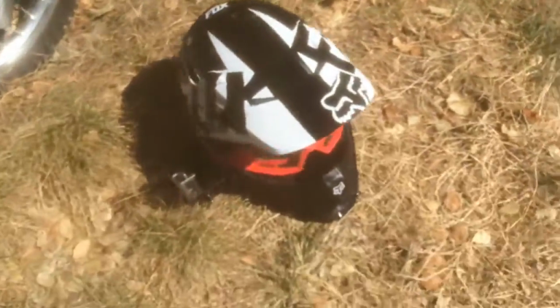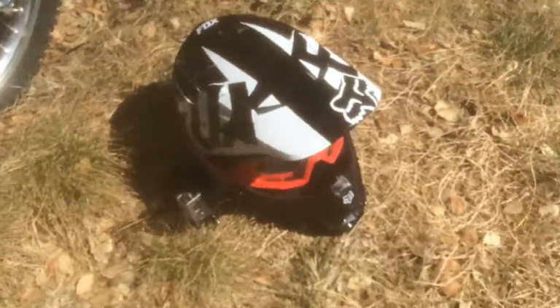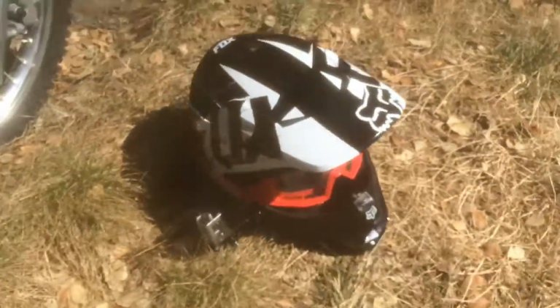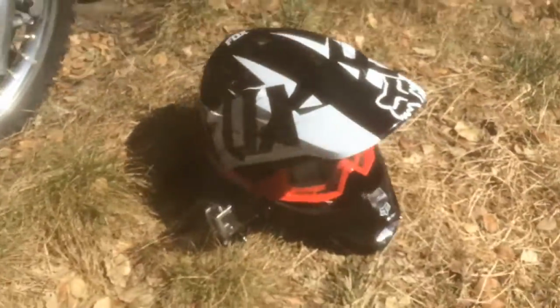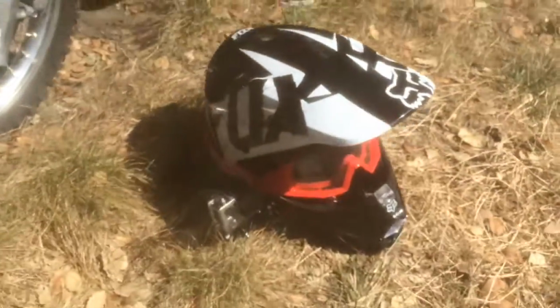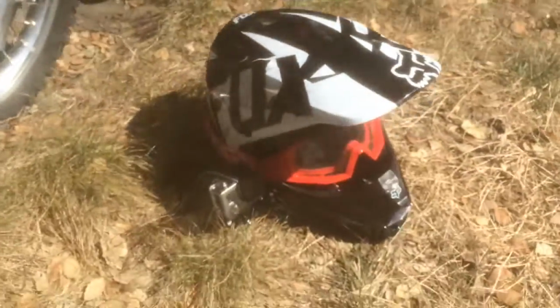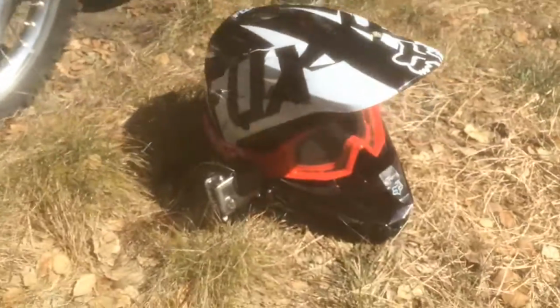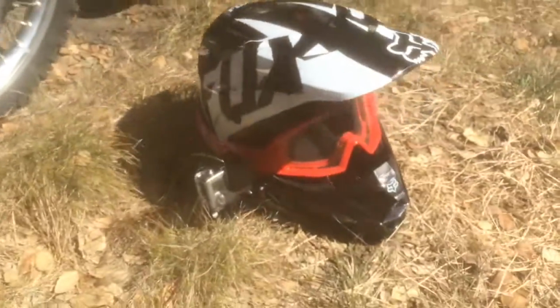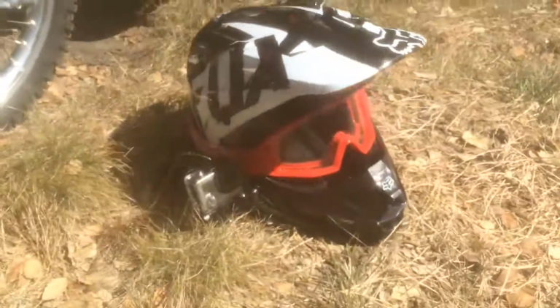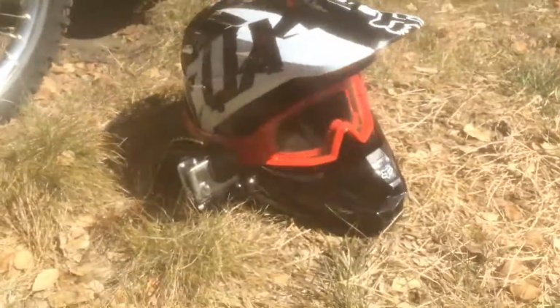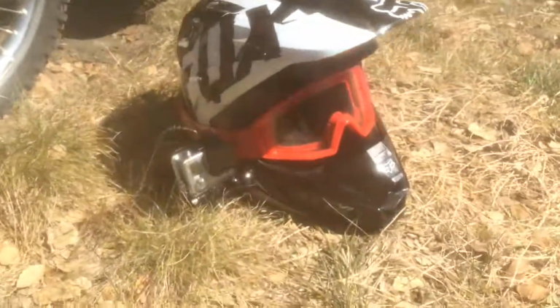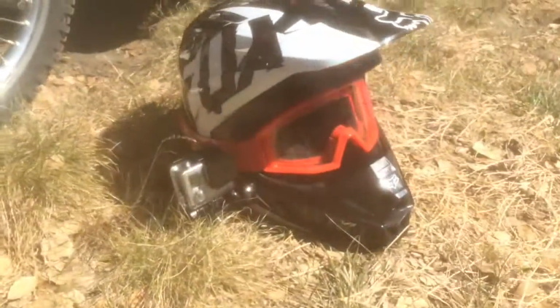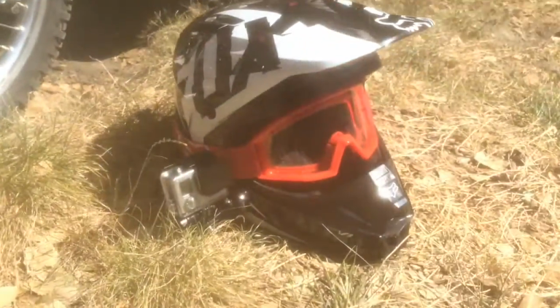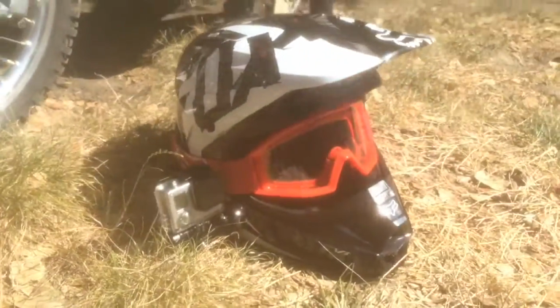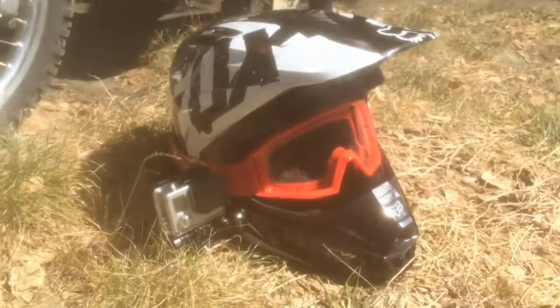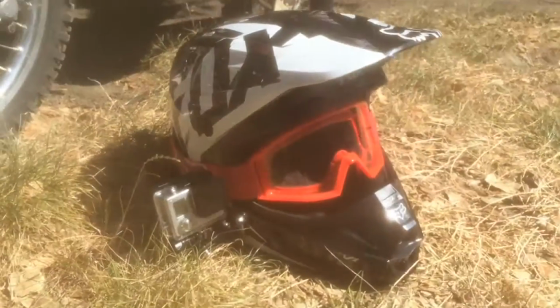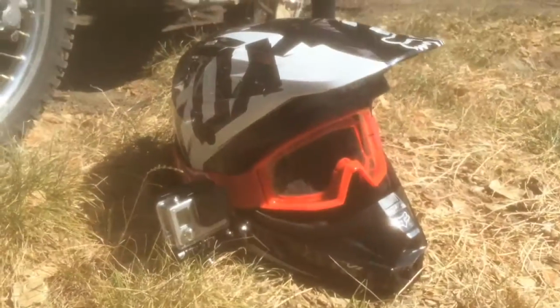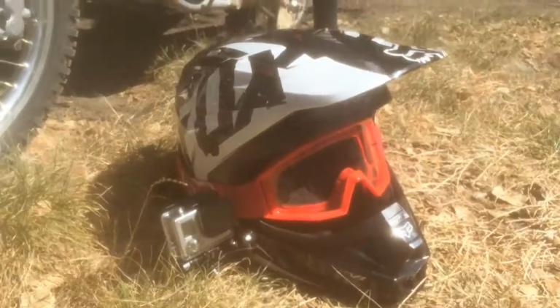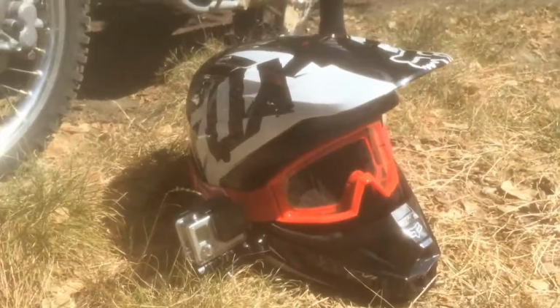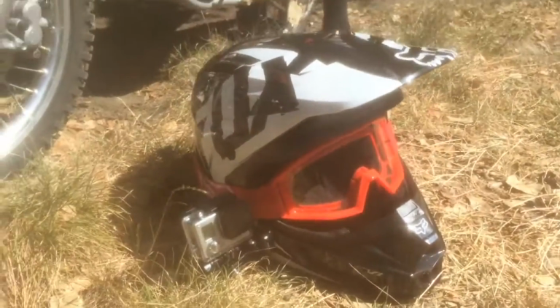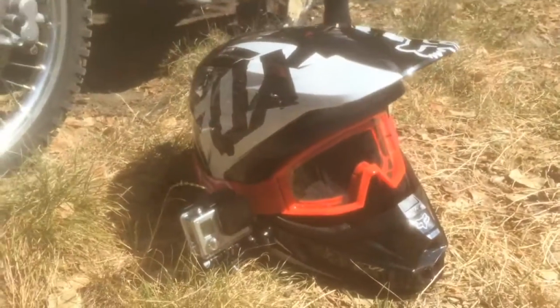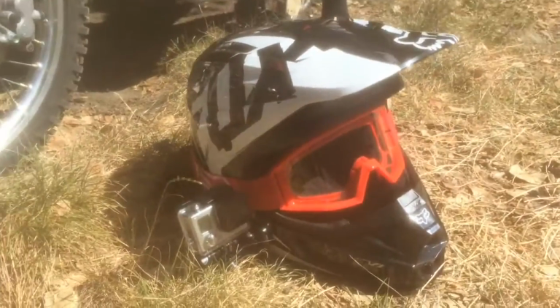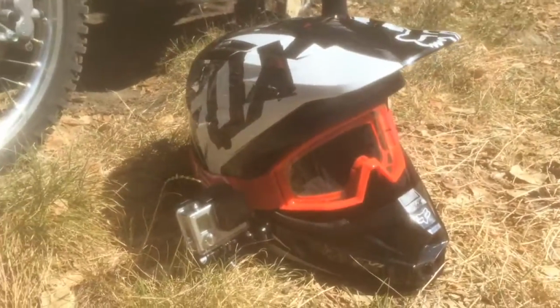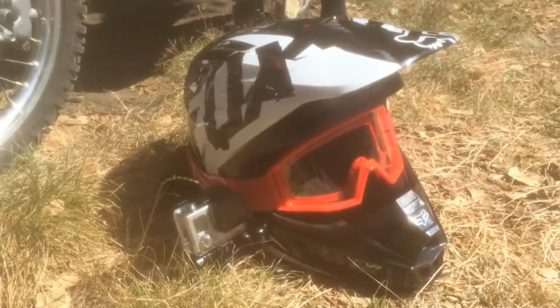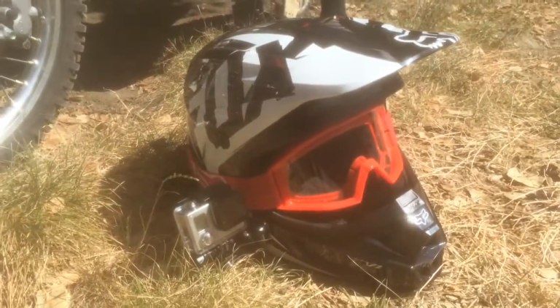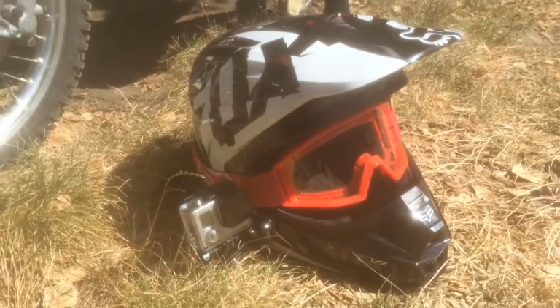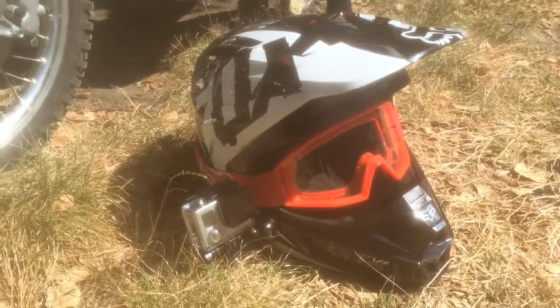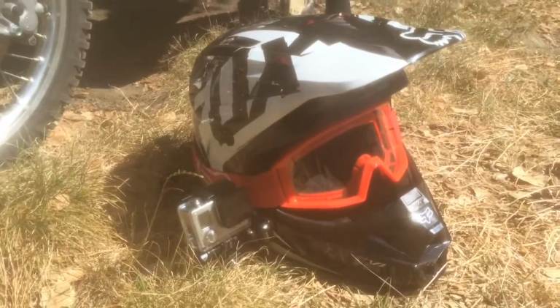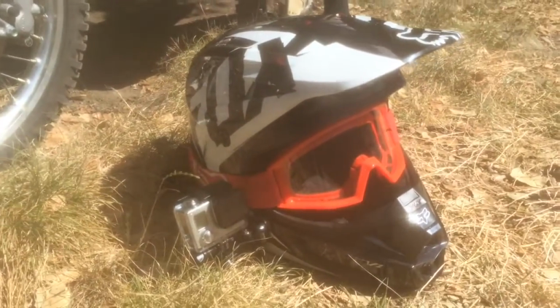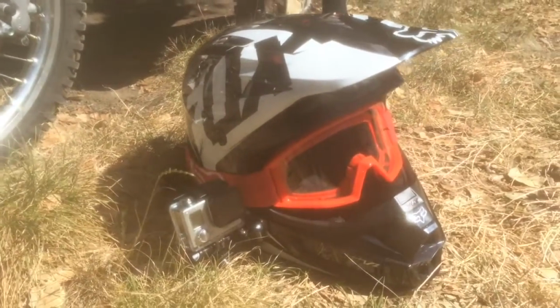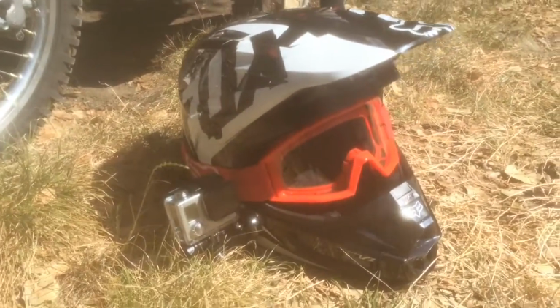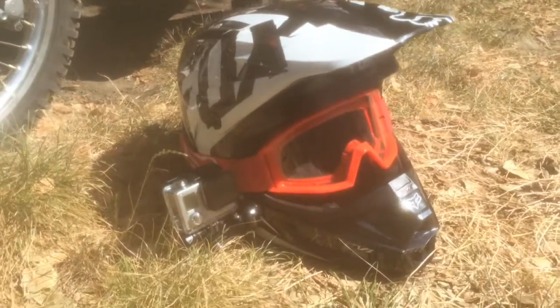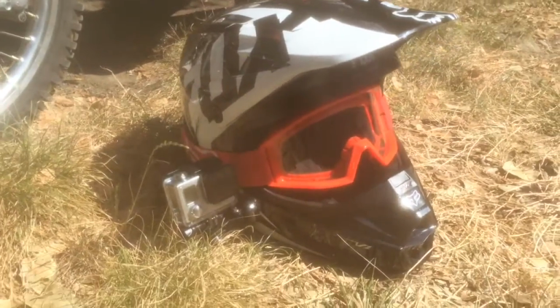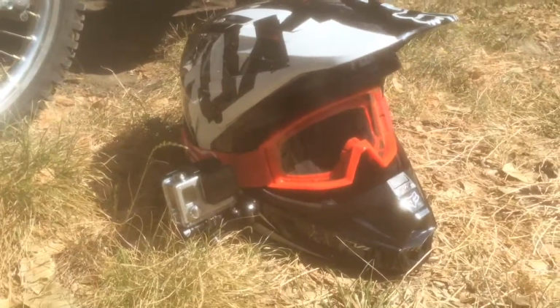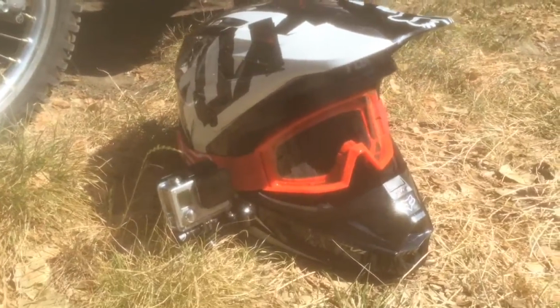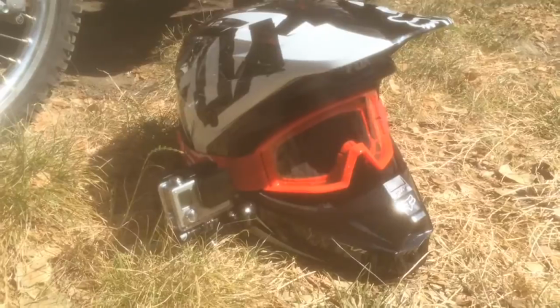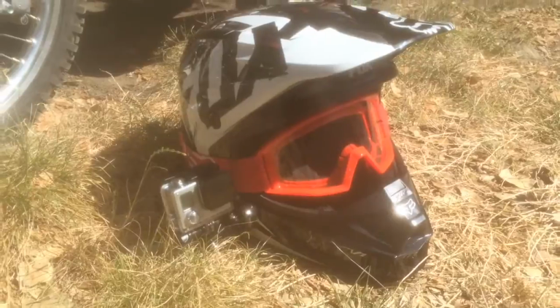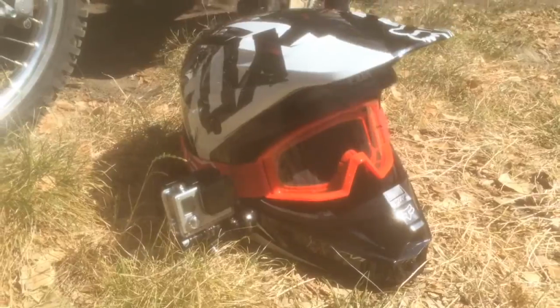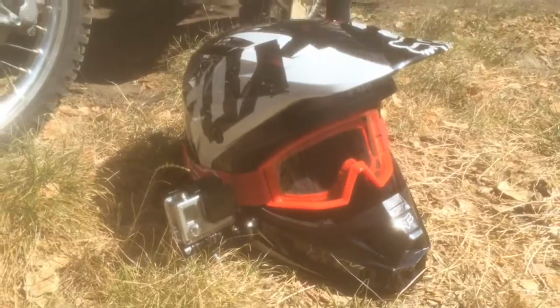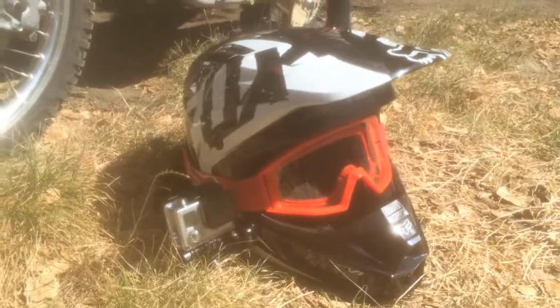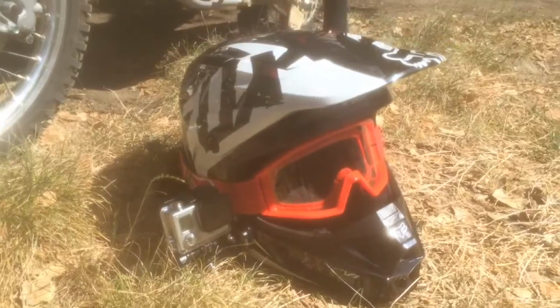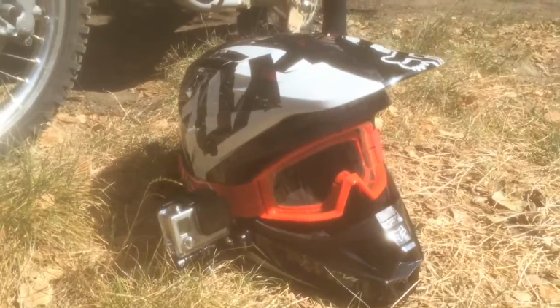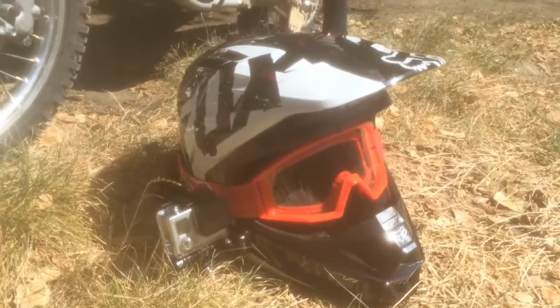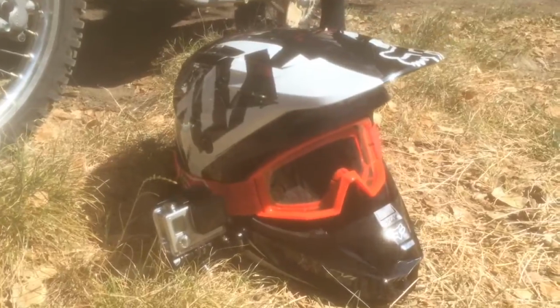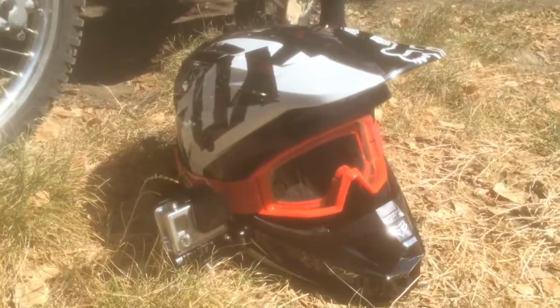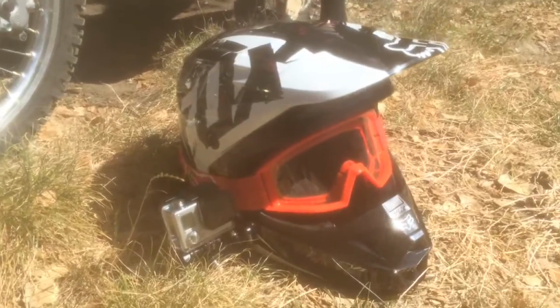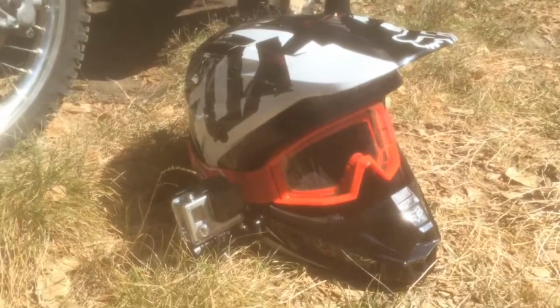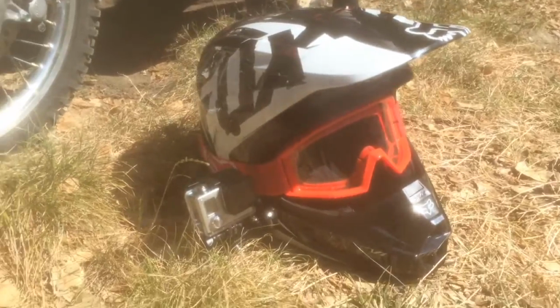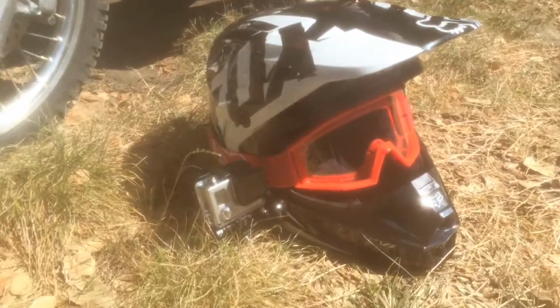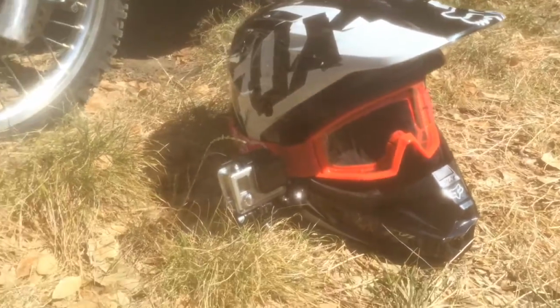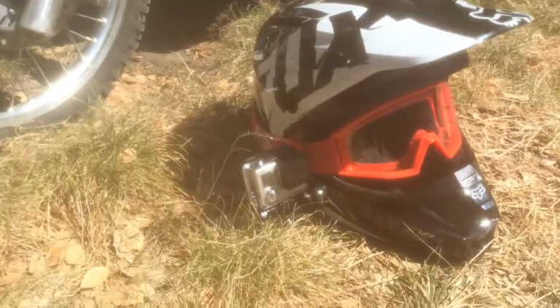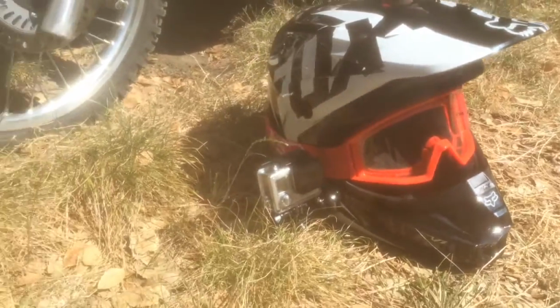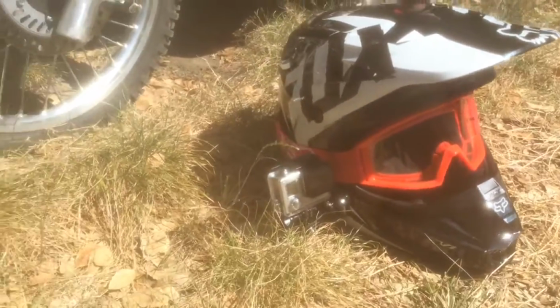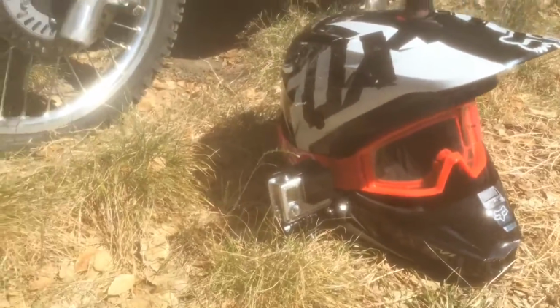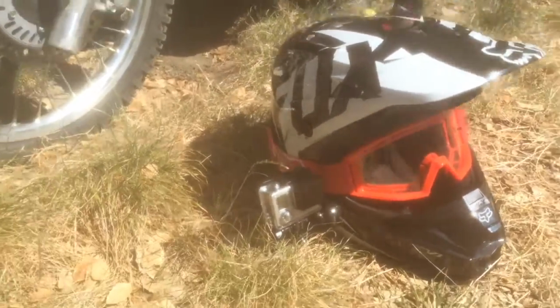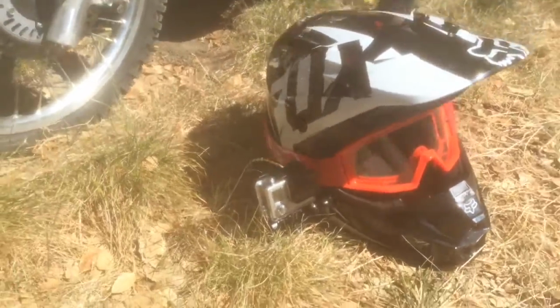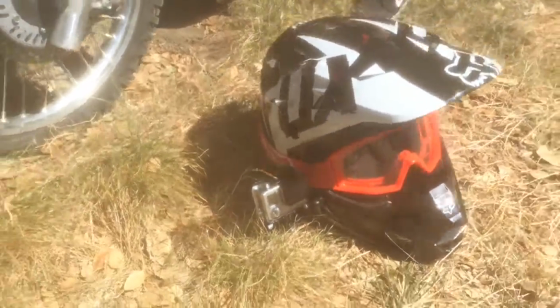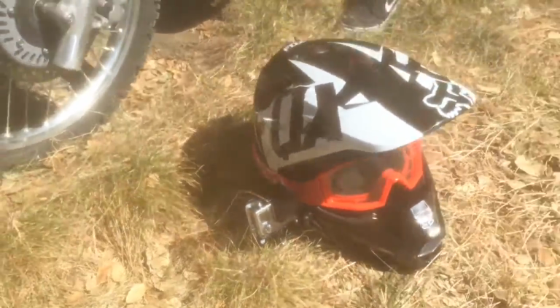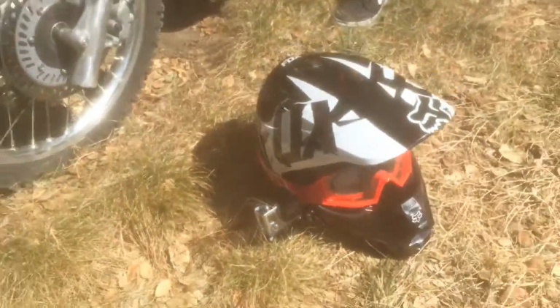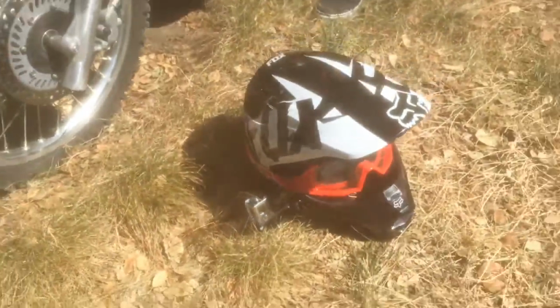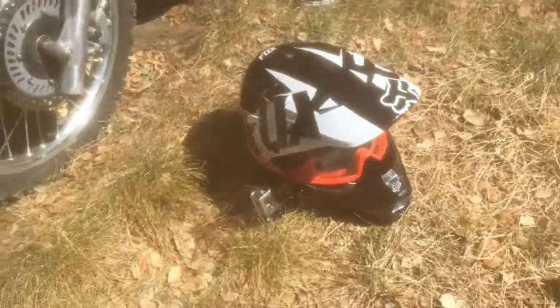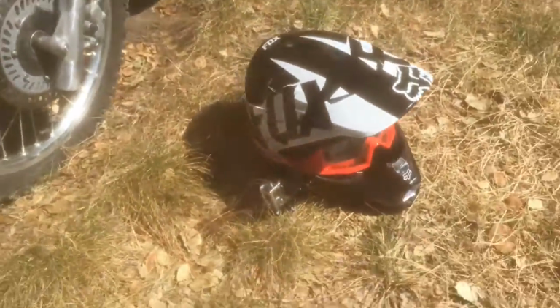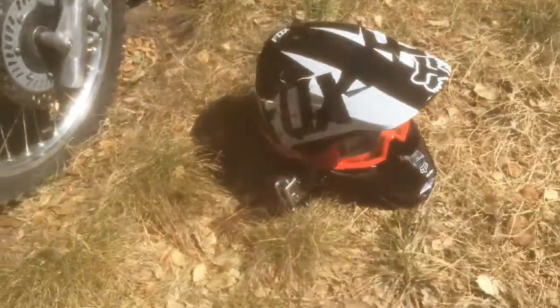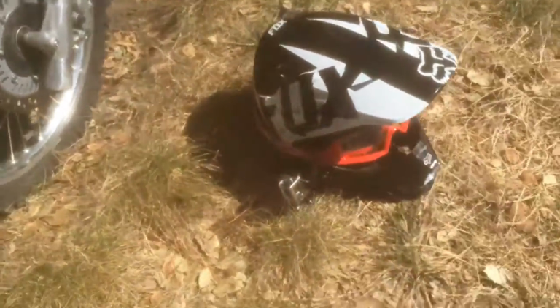My helmet — I've got a Fox Racing V1 helmet in black and white with some main goggles in red and a GoPro mount on the side.